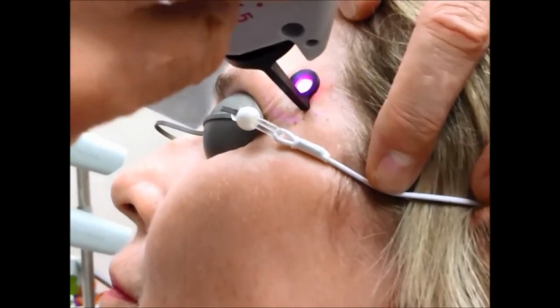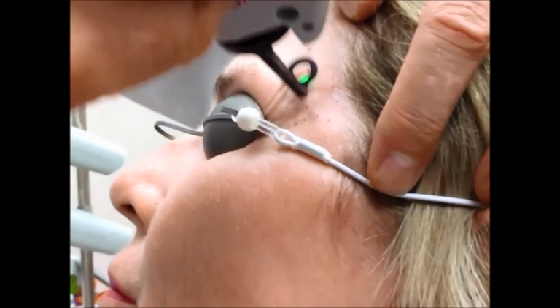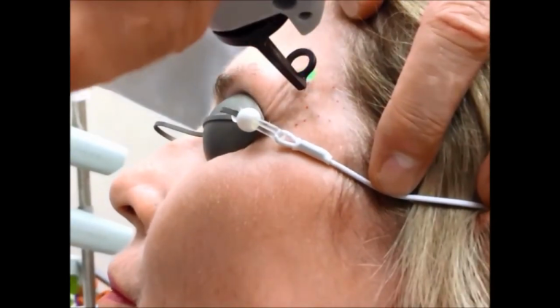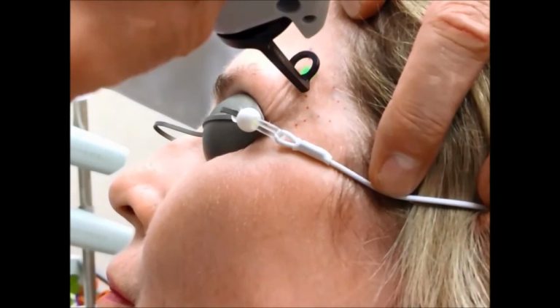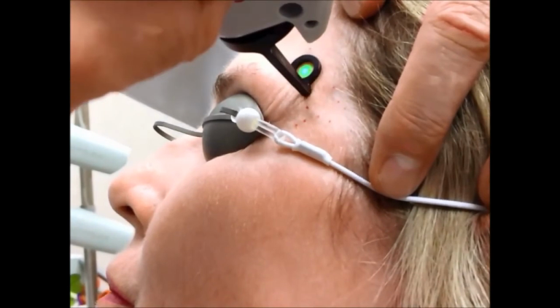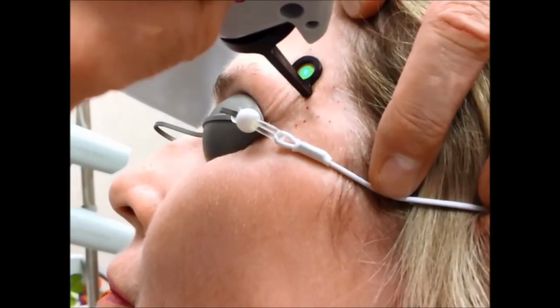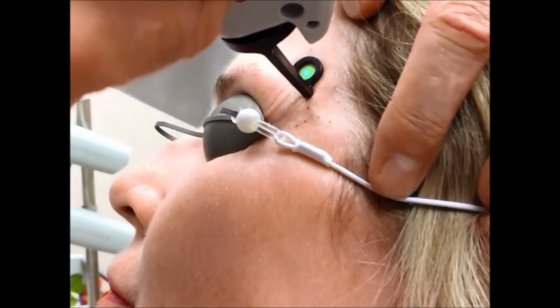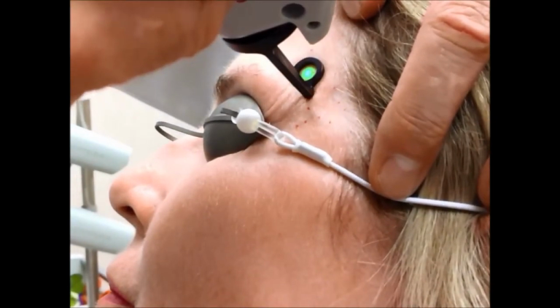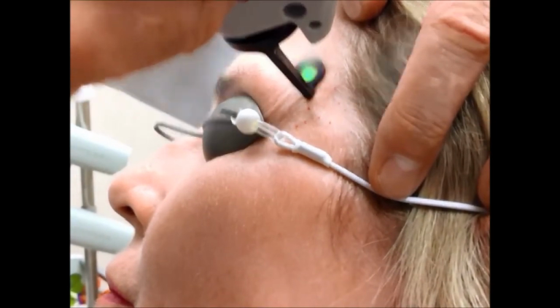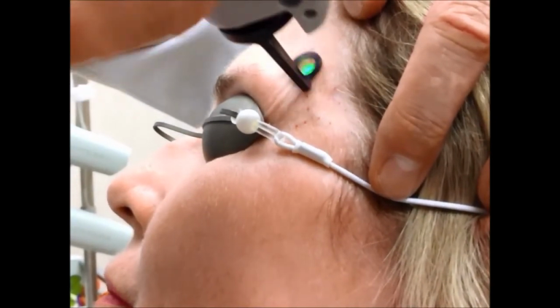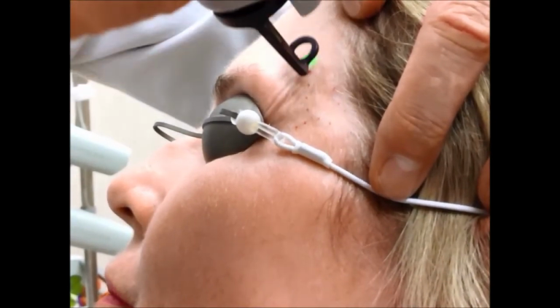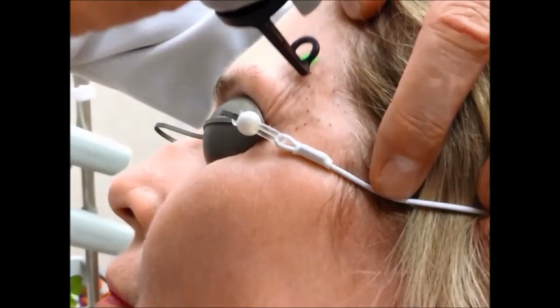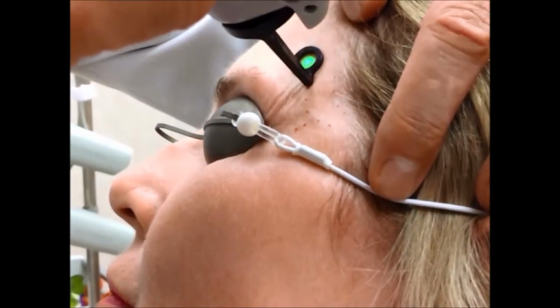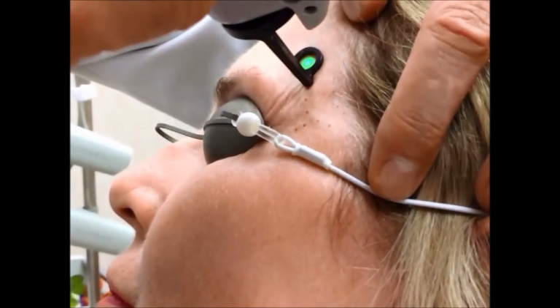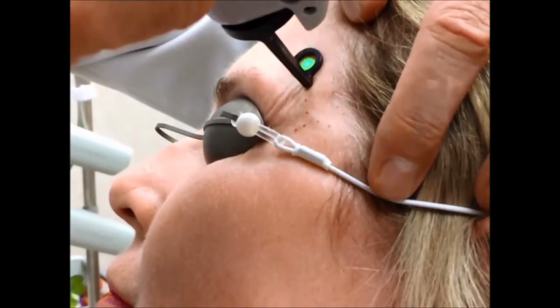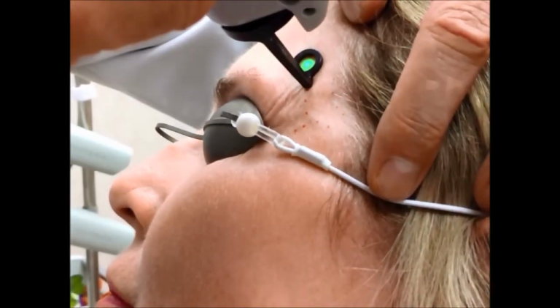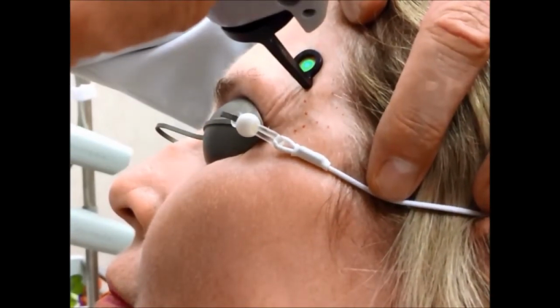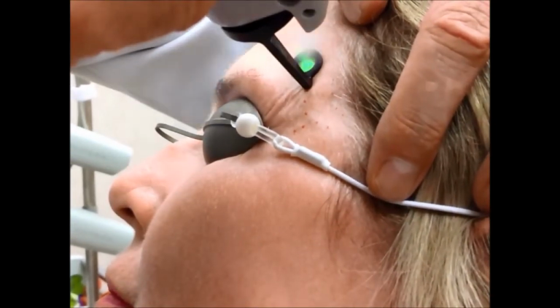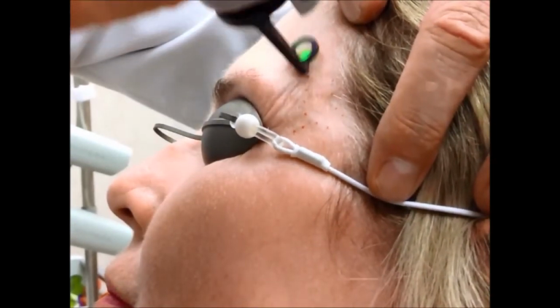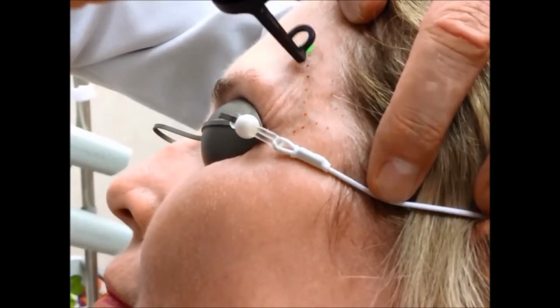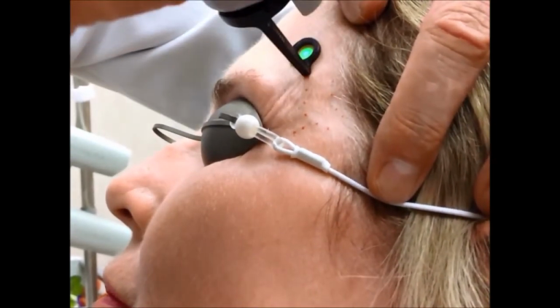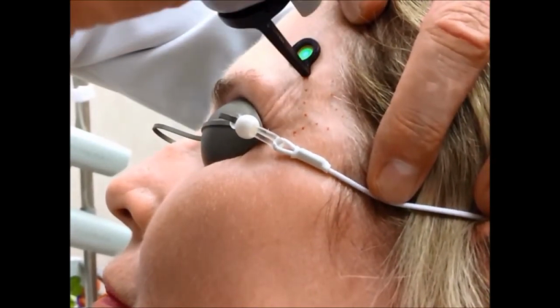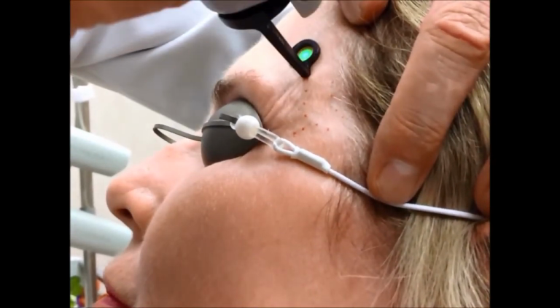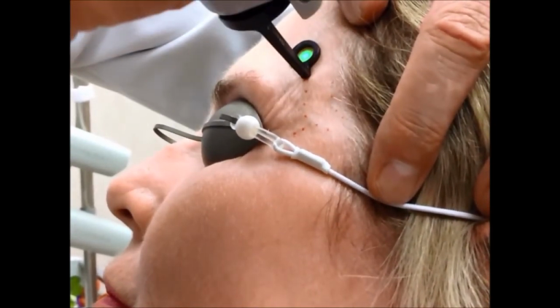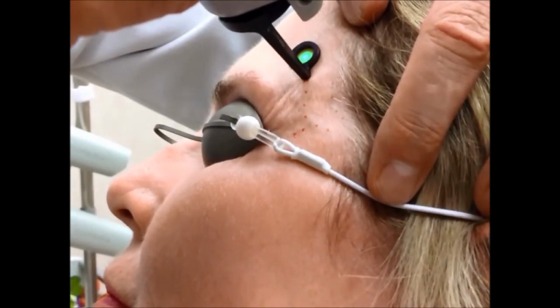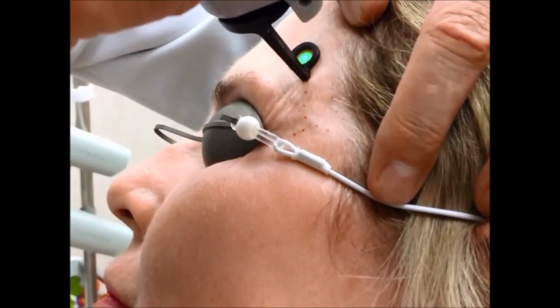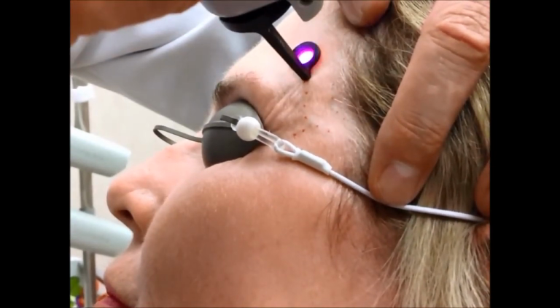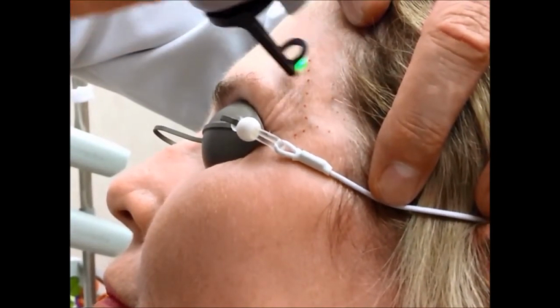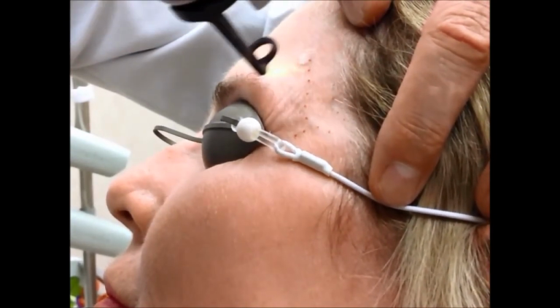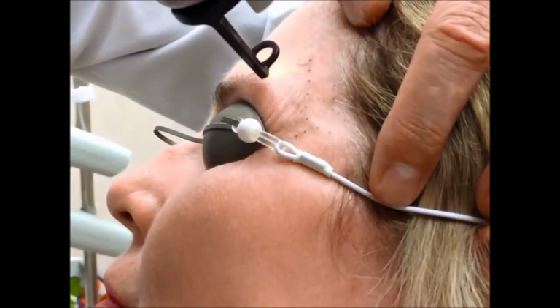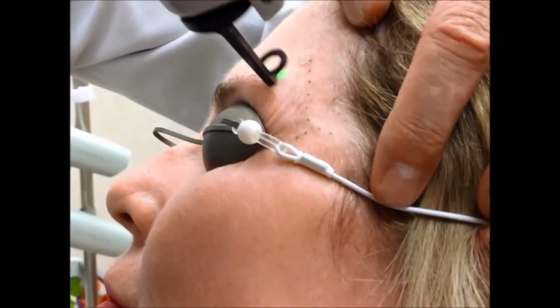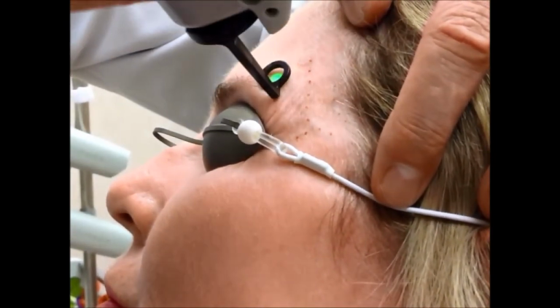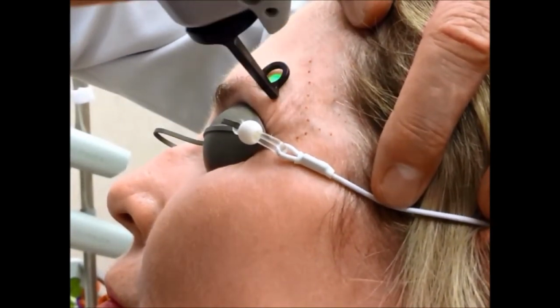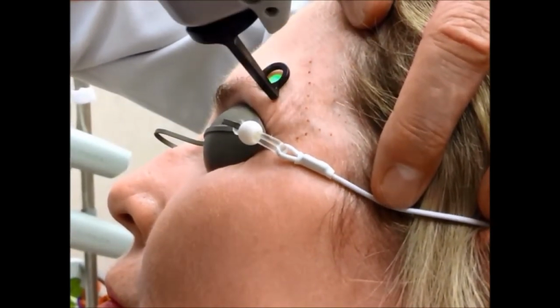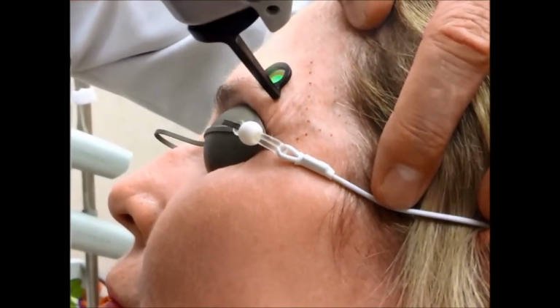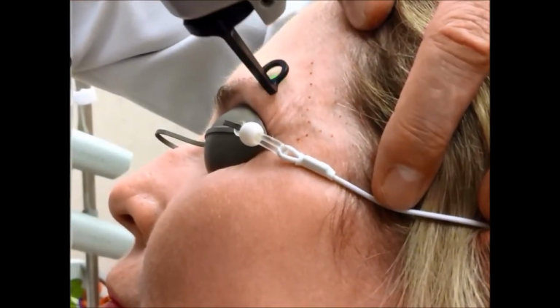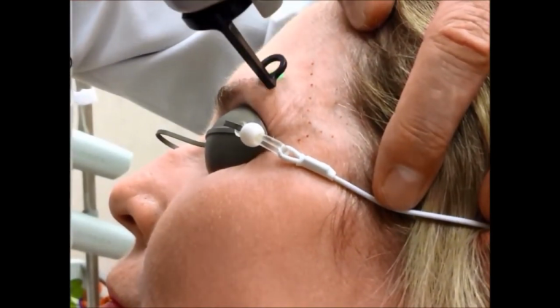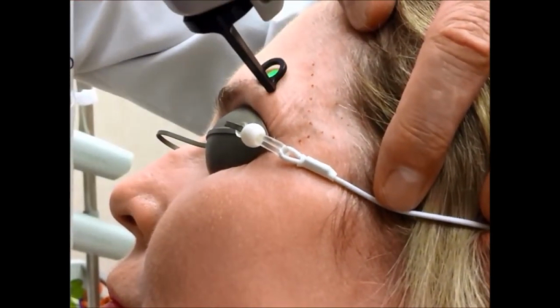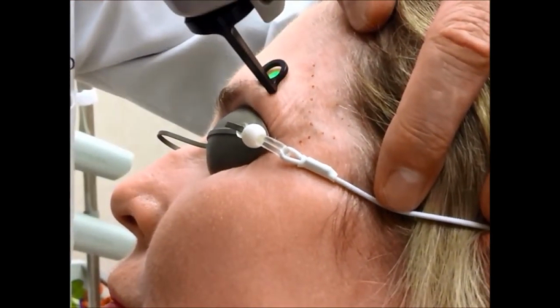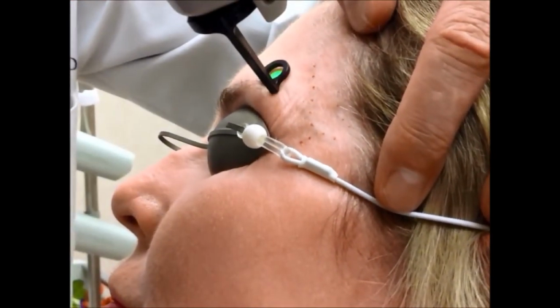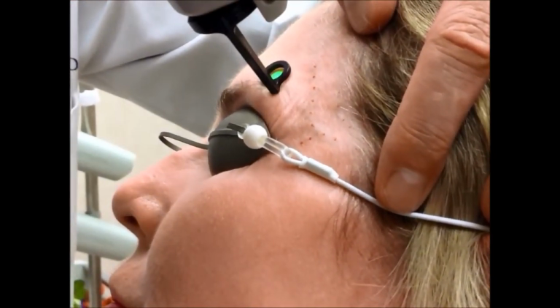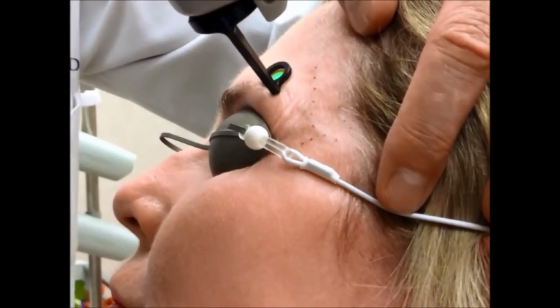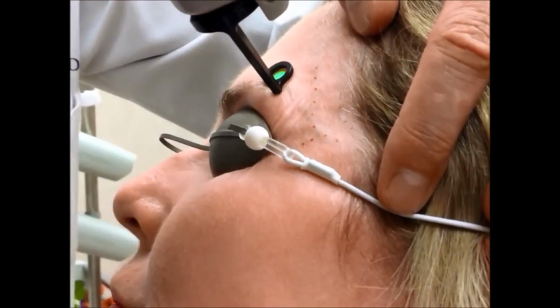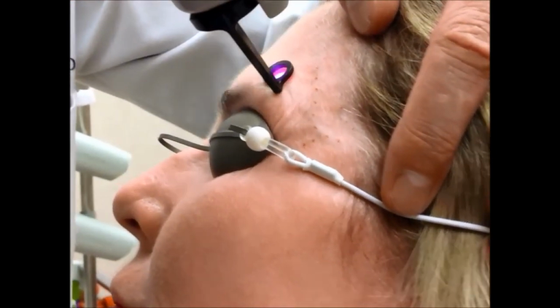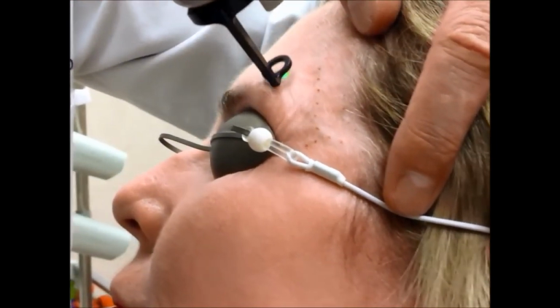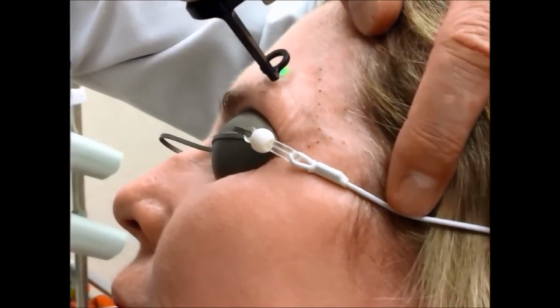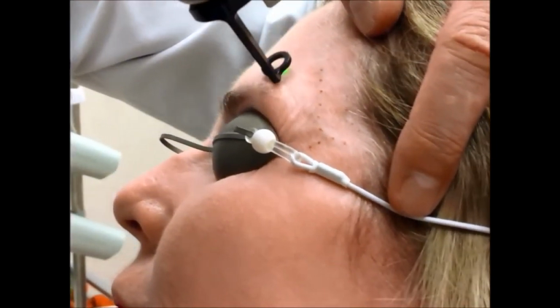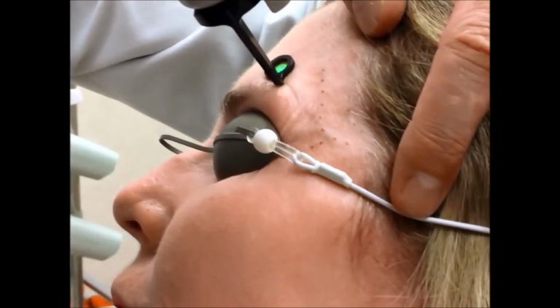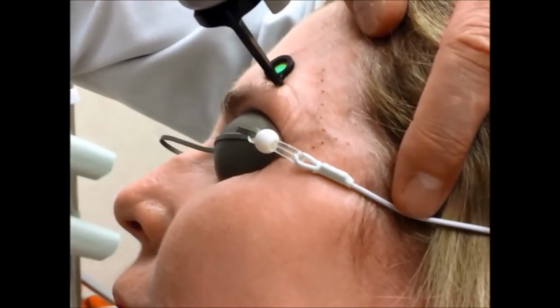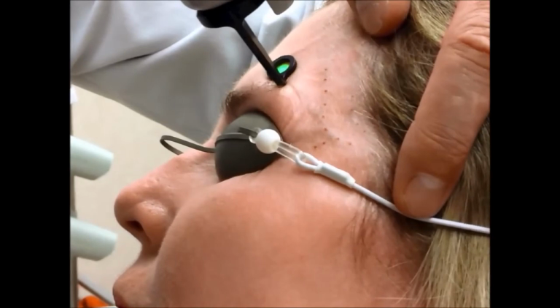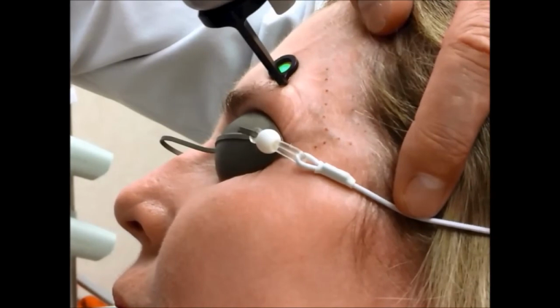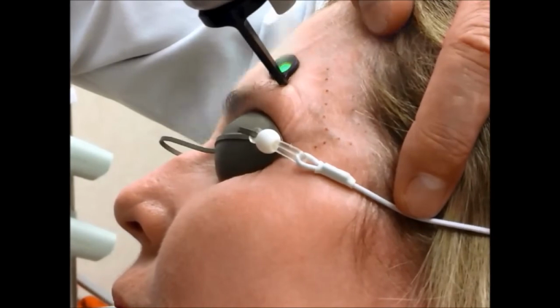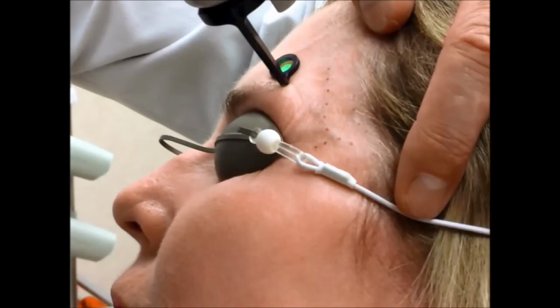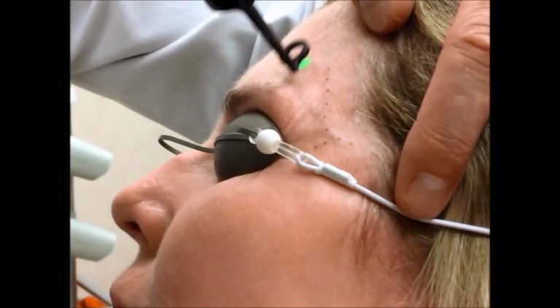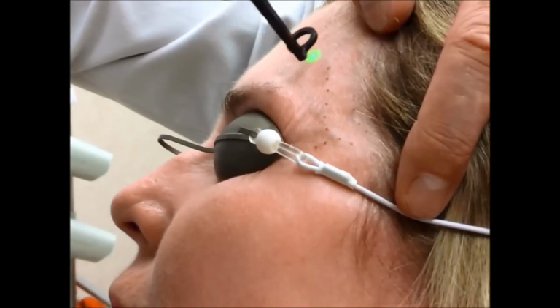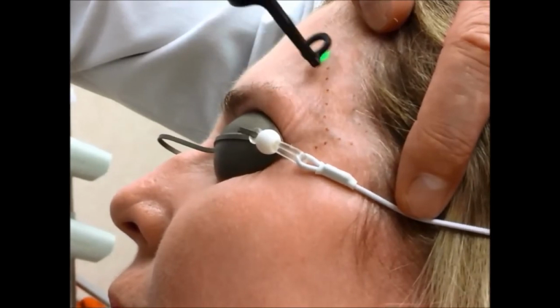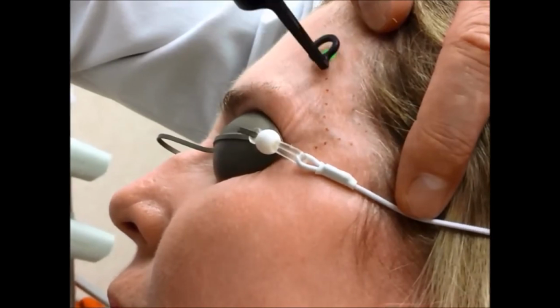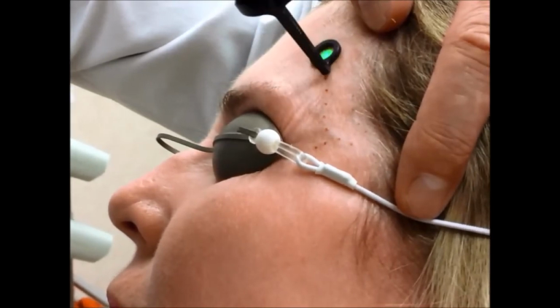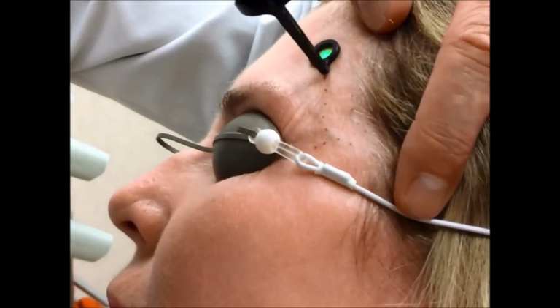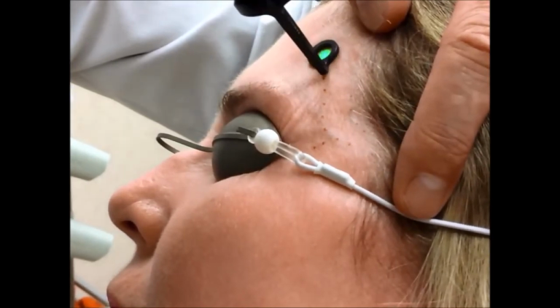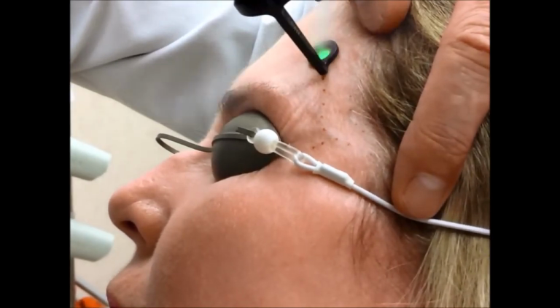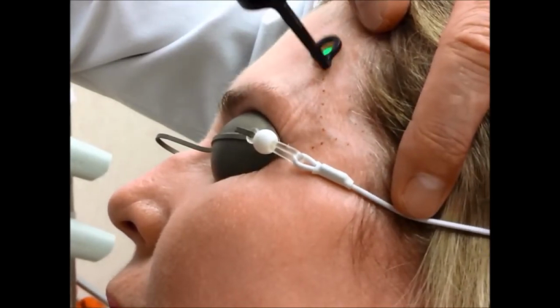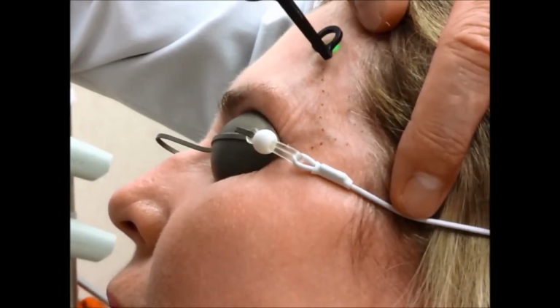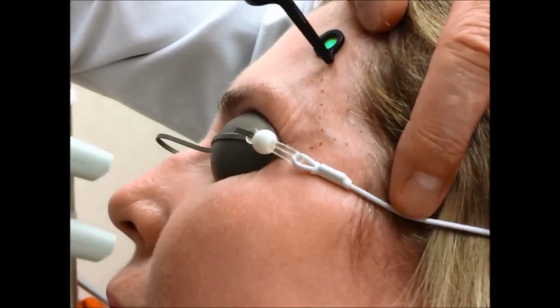Two safety reminders for this treatment are that you want to stay out of the orbital rim and you do not want to overlap pulses.